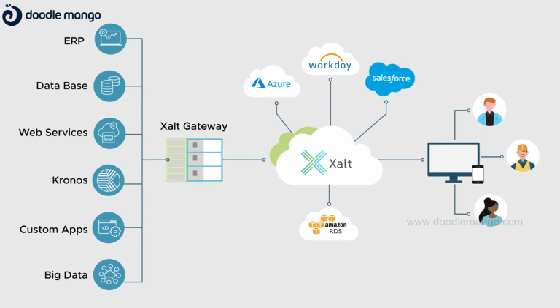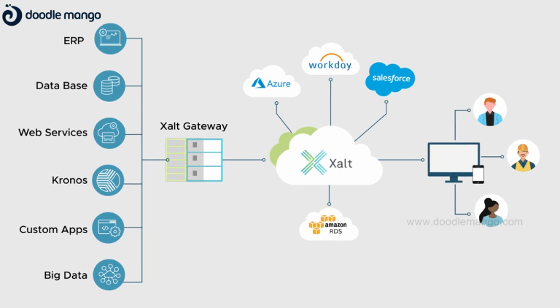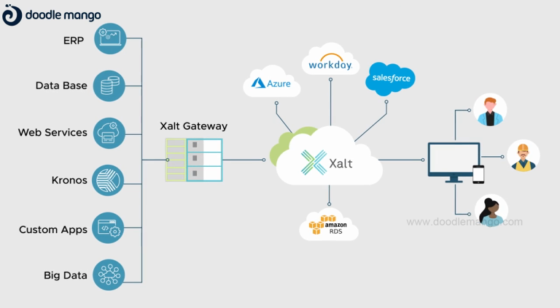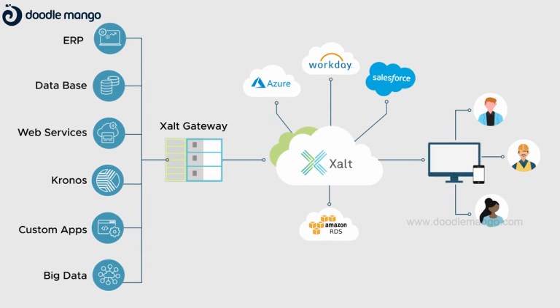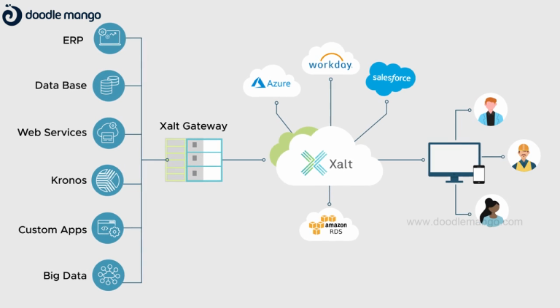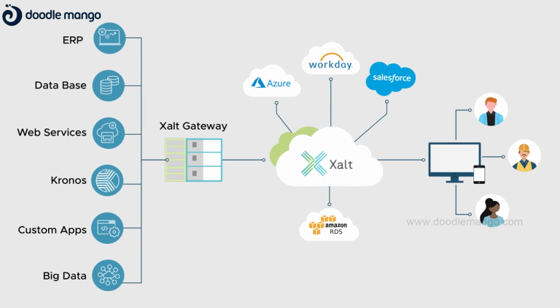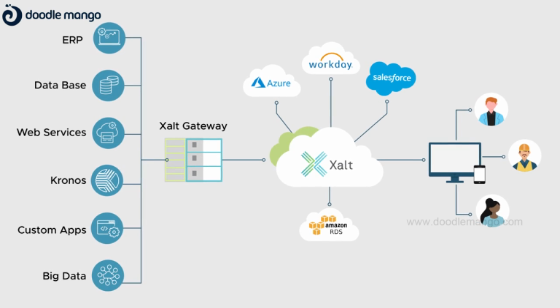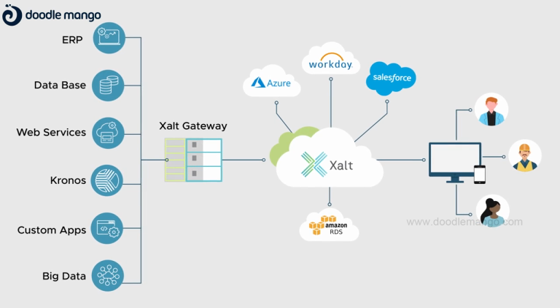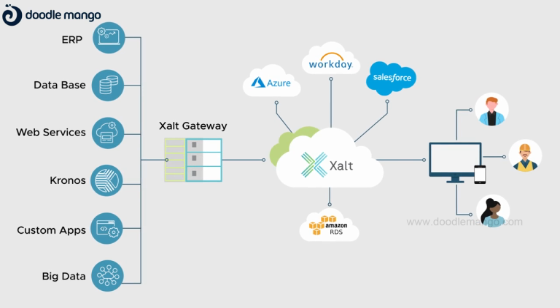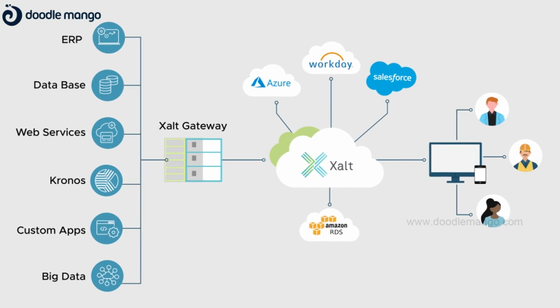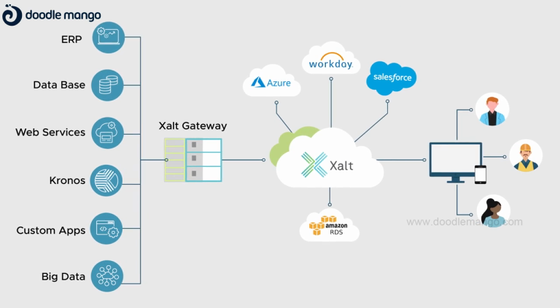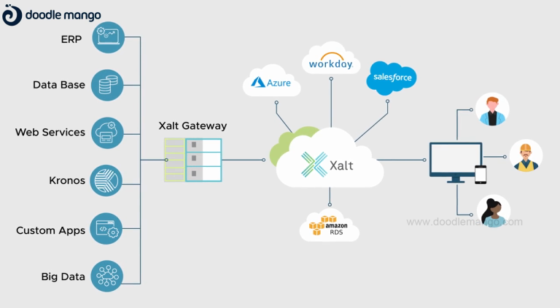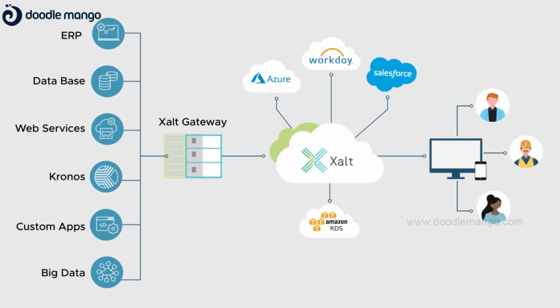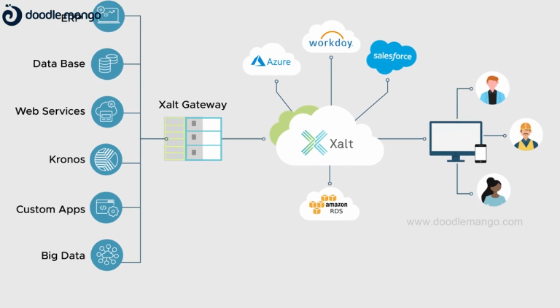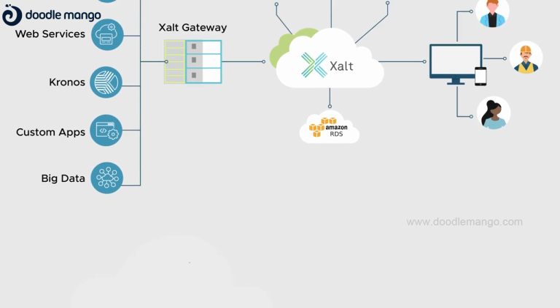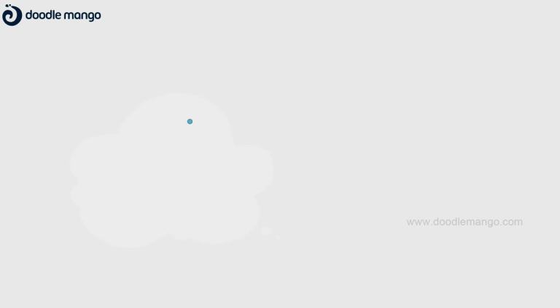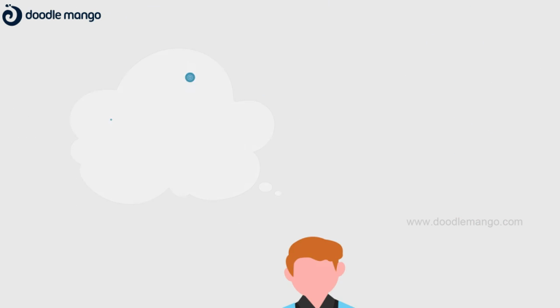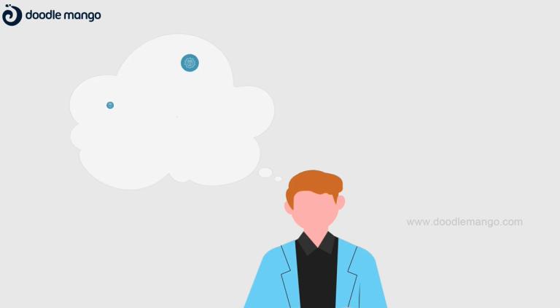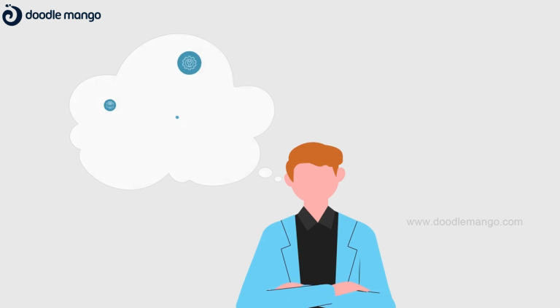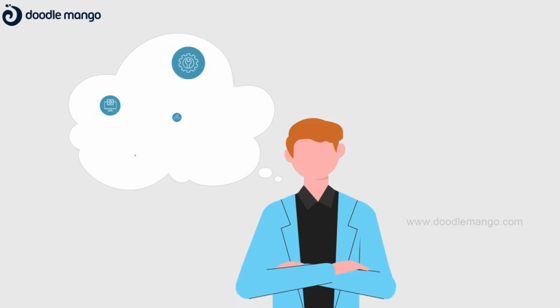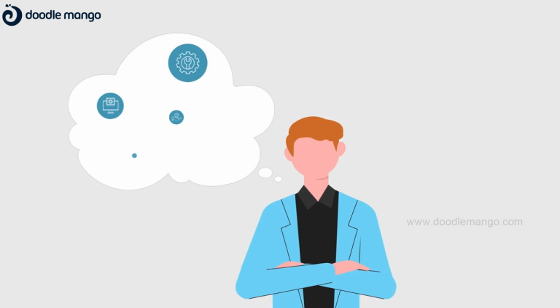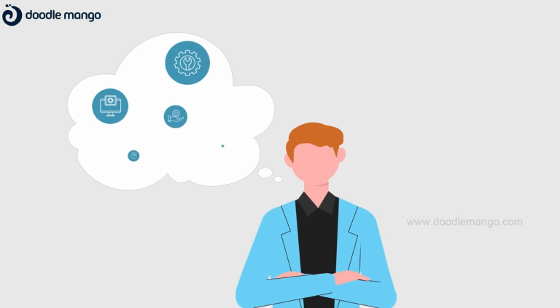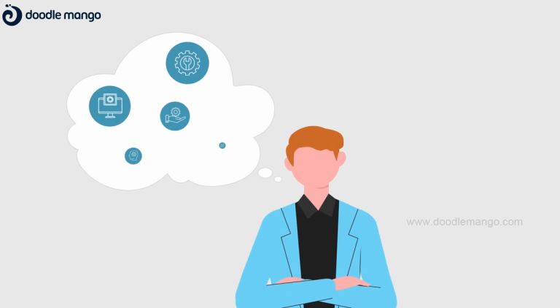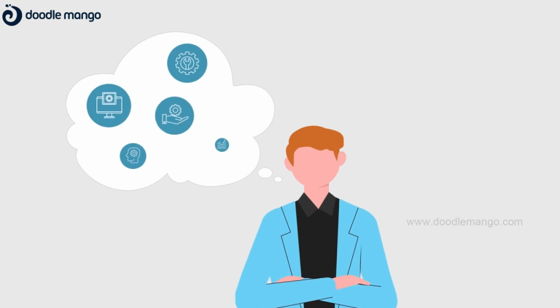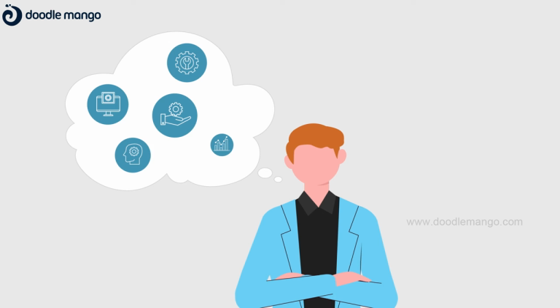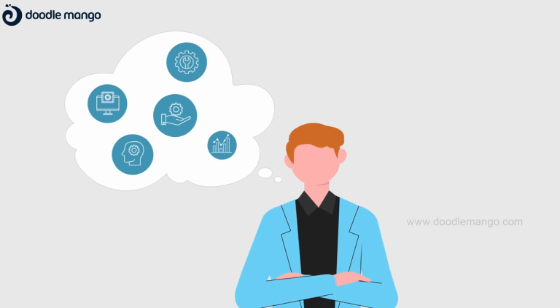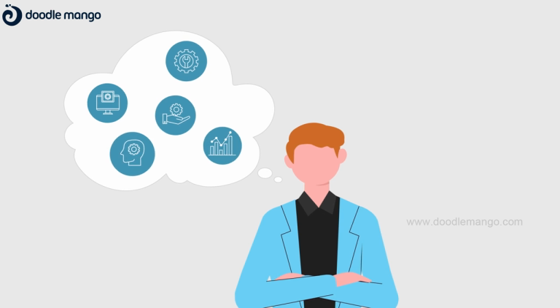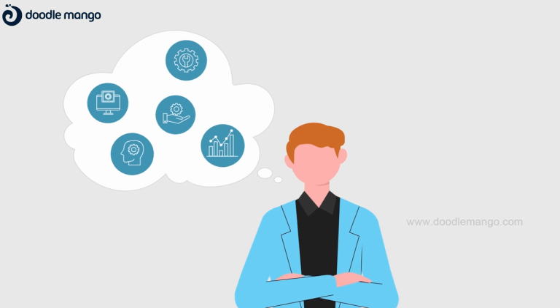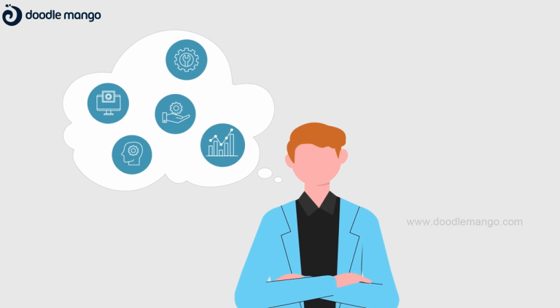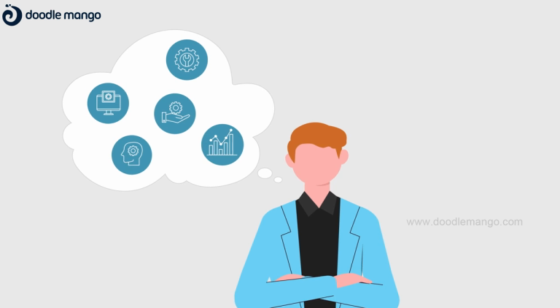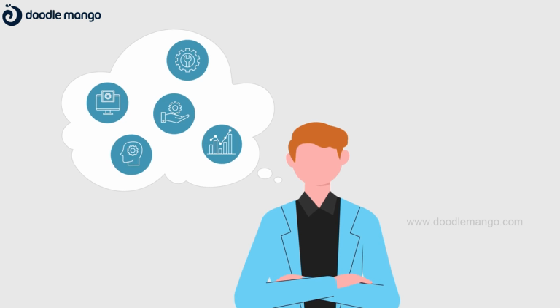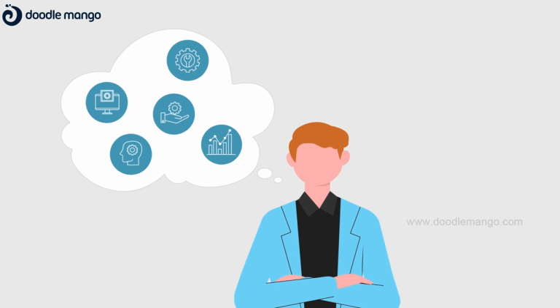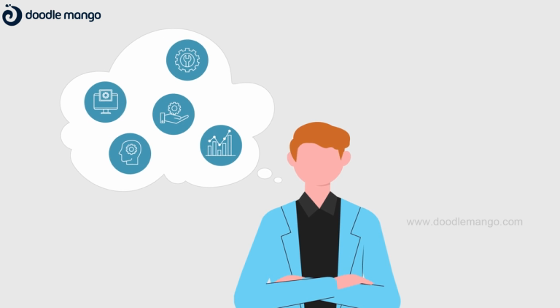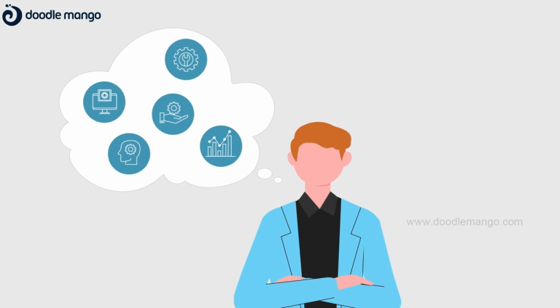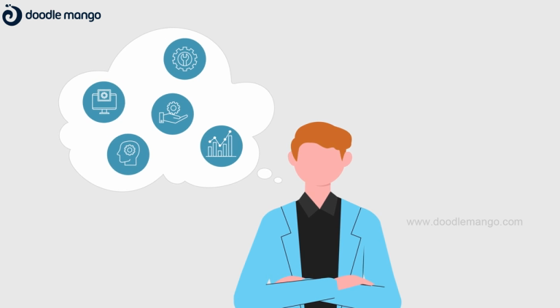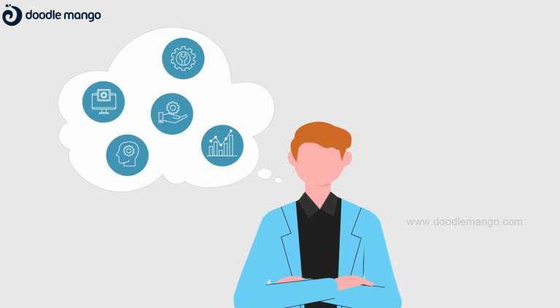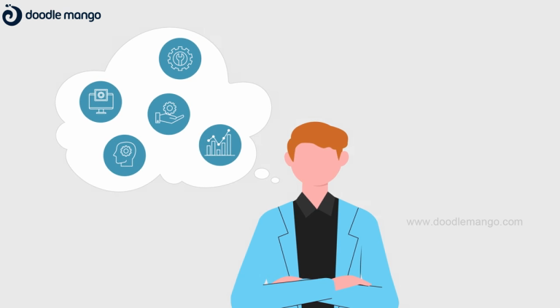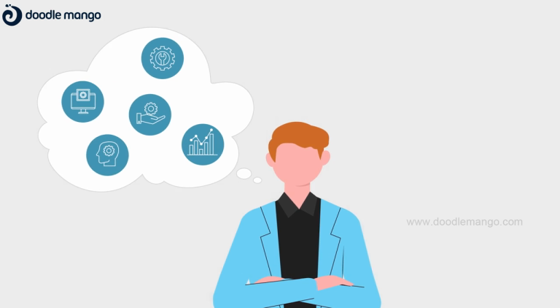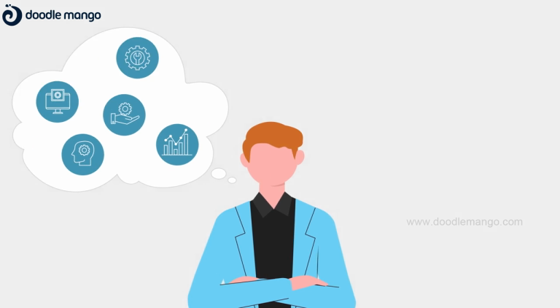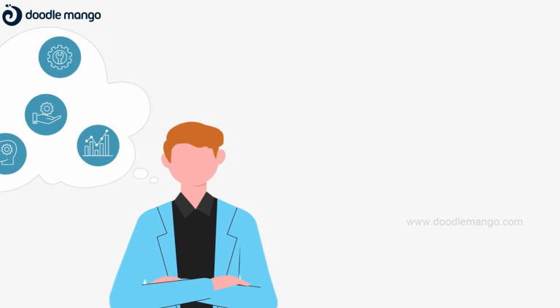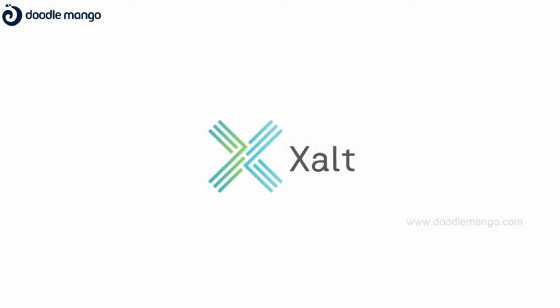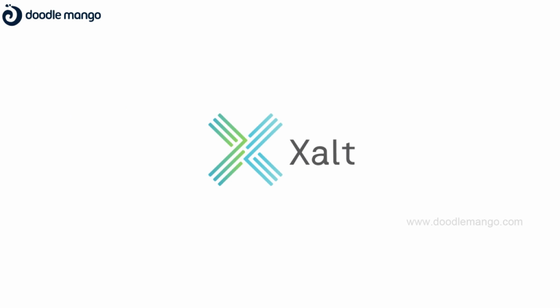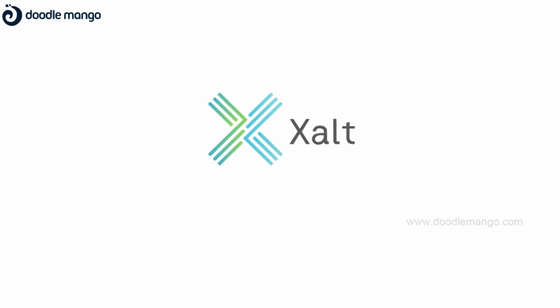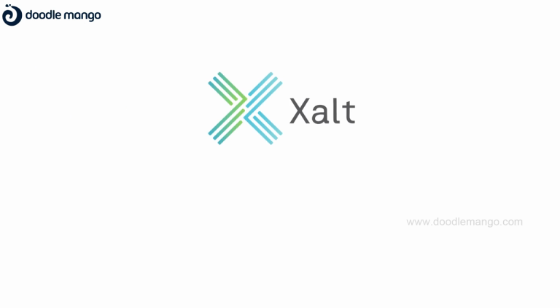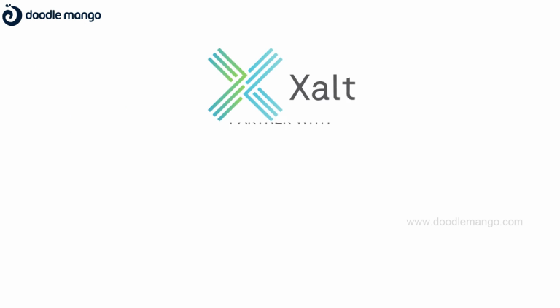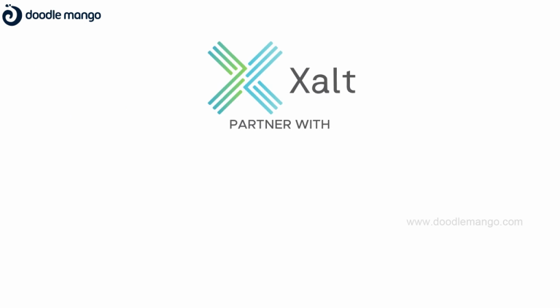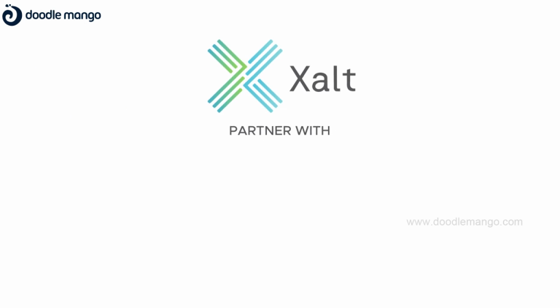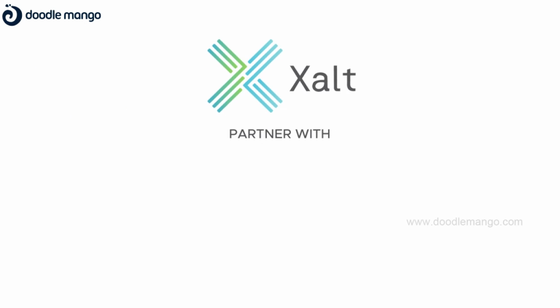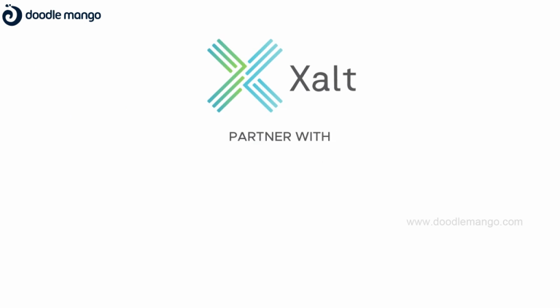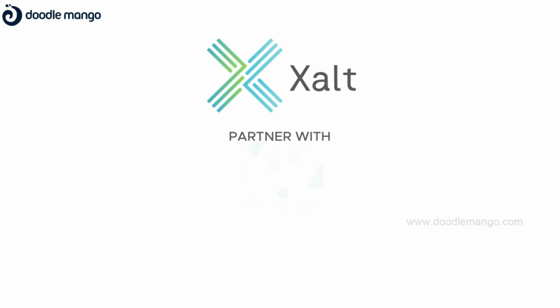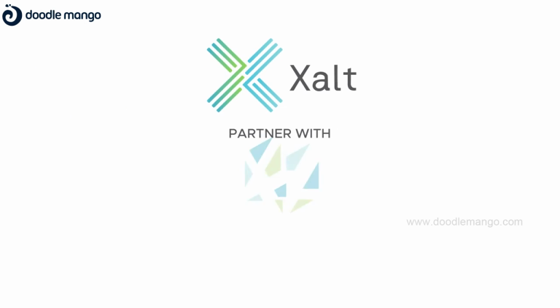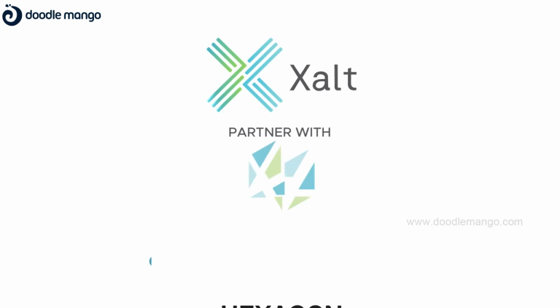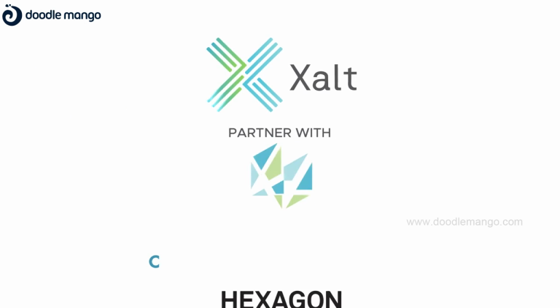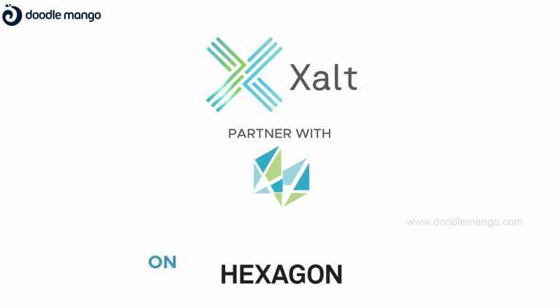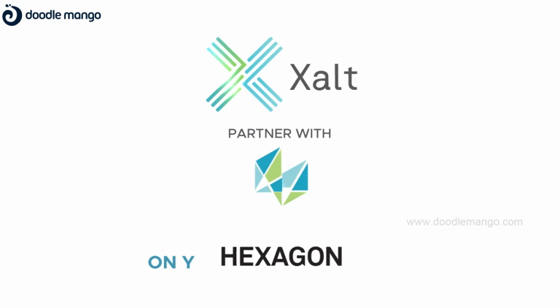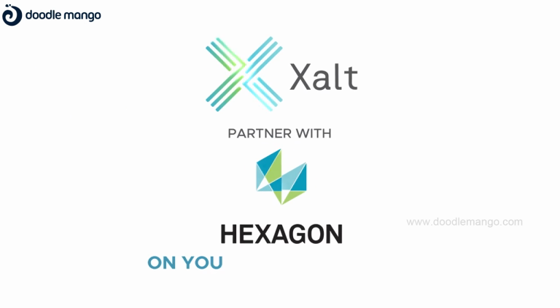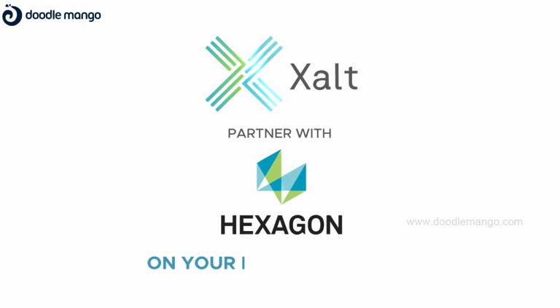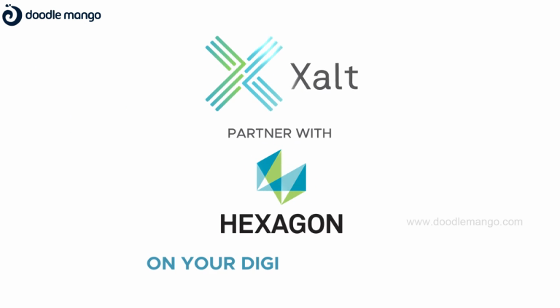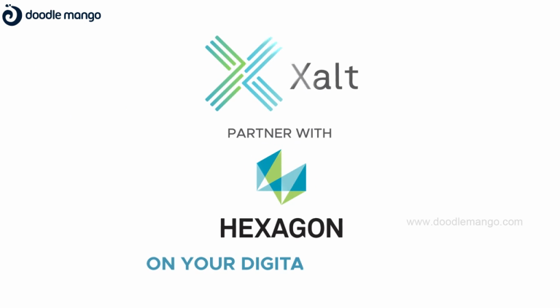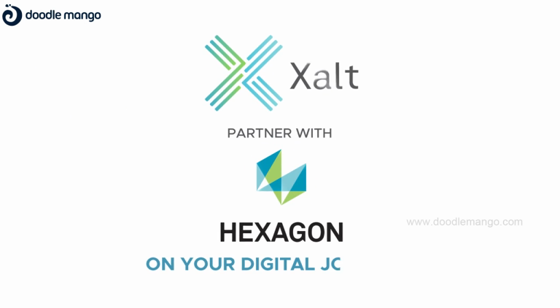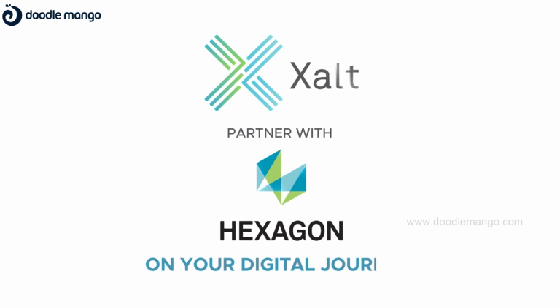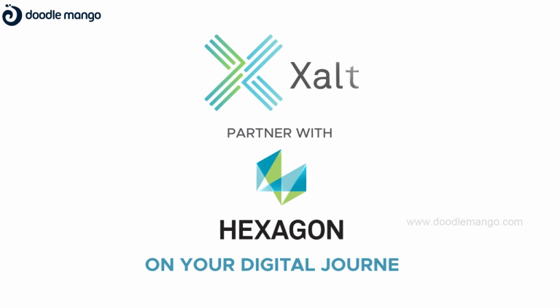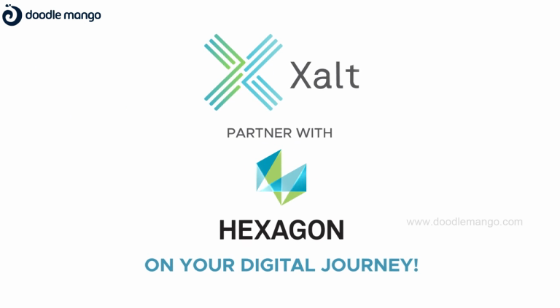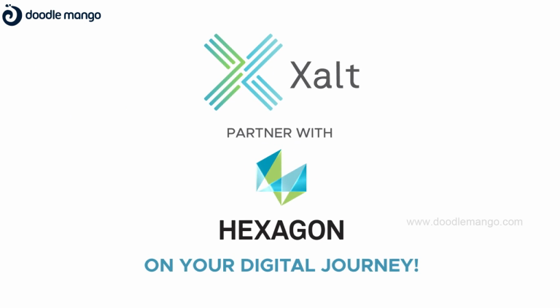To explore more and see what is possible, partner with Hexagon on your digital journey.